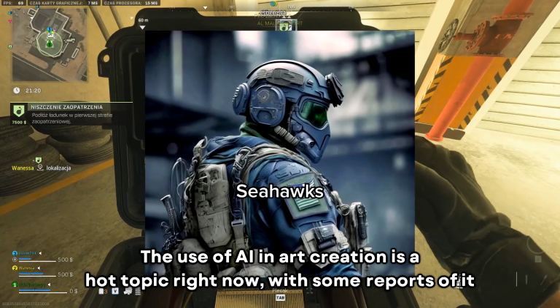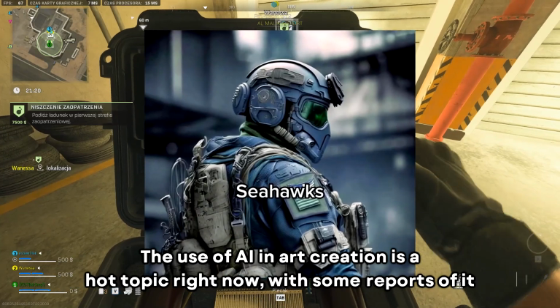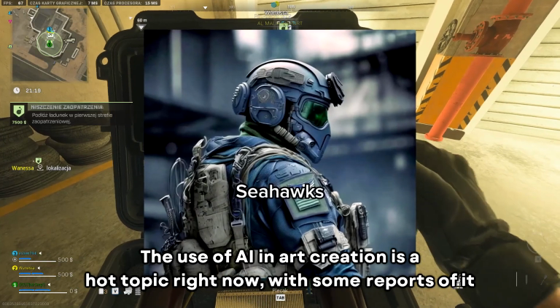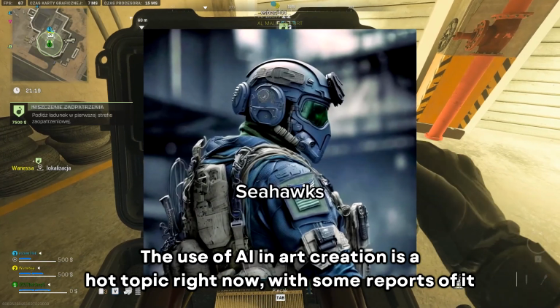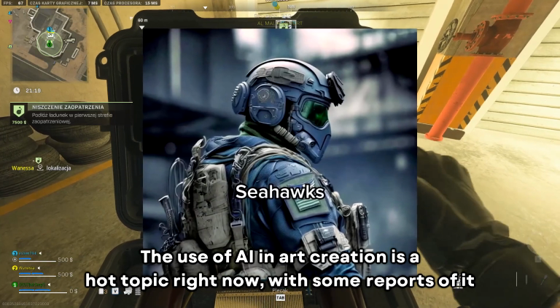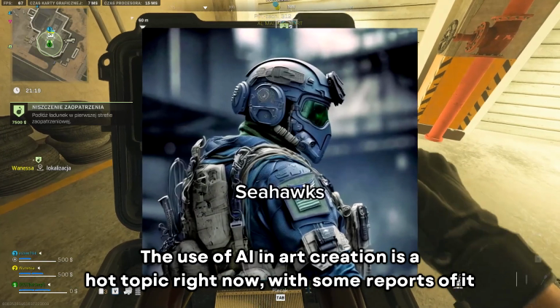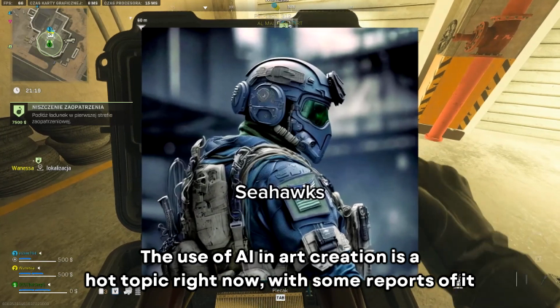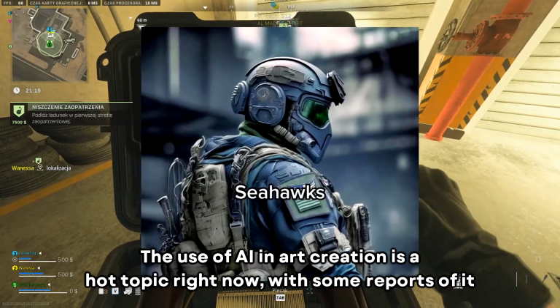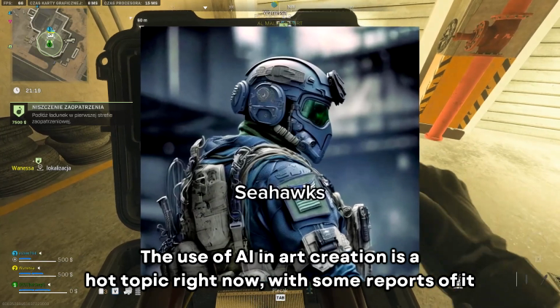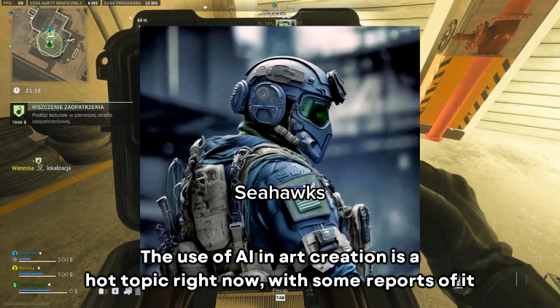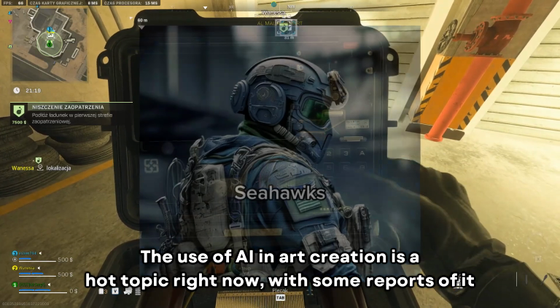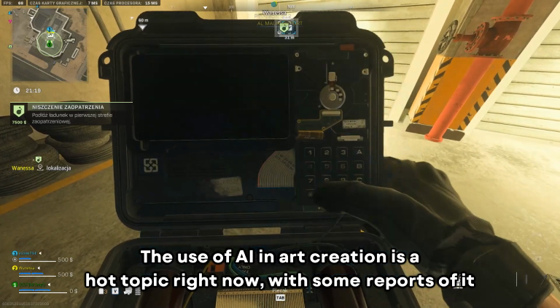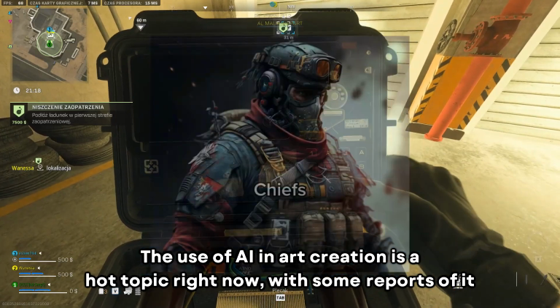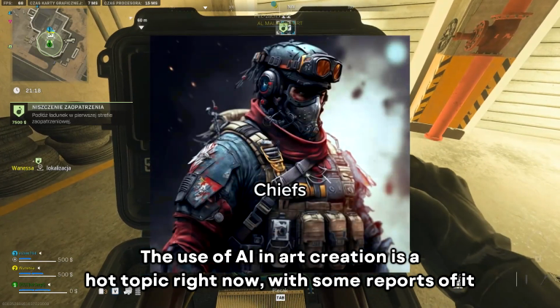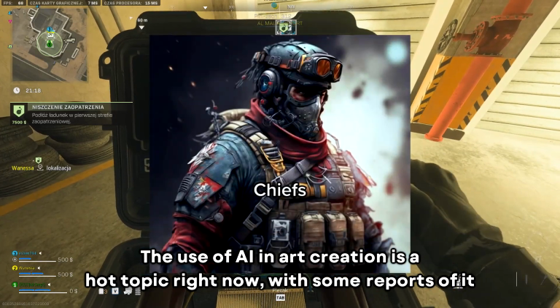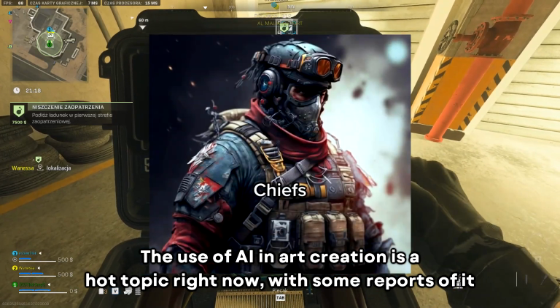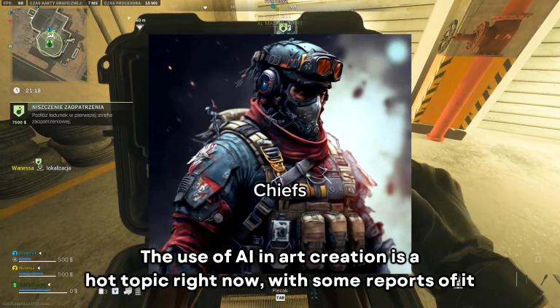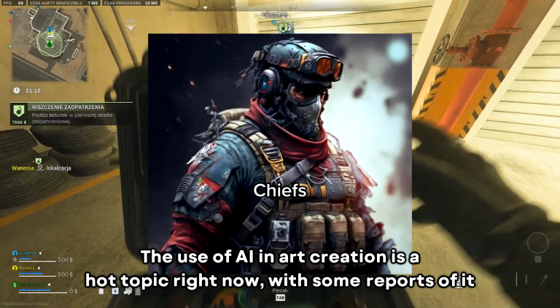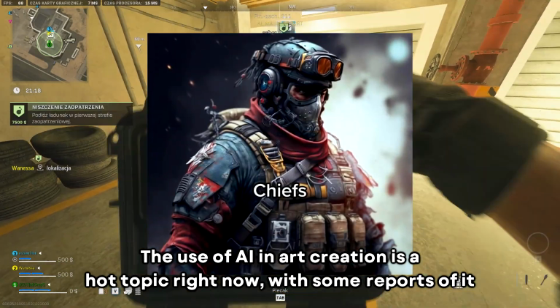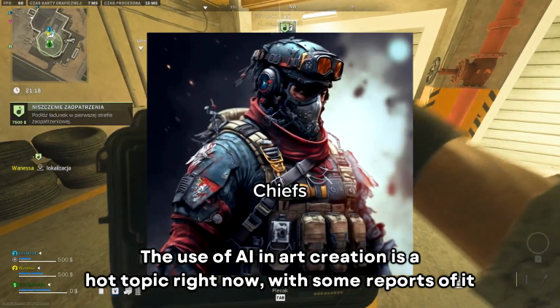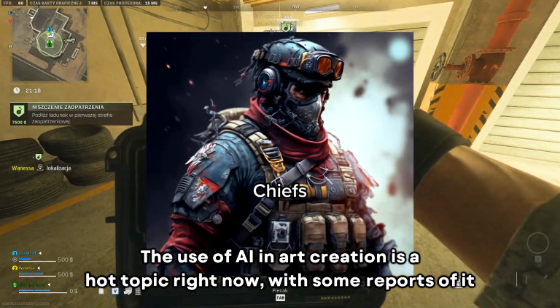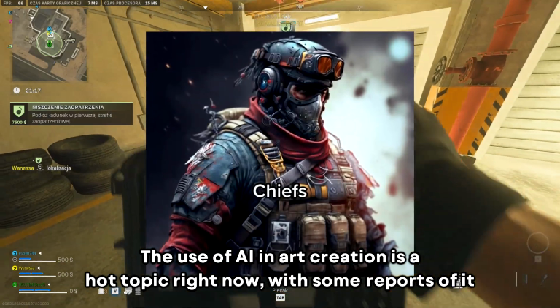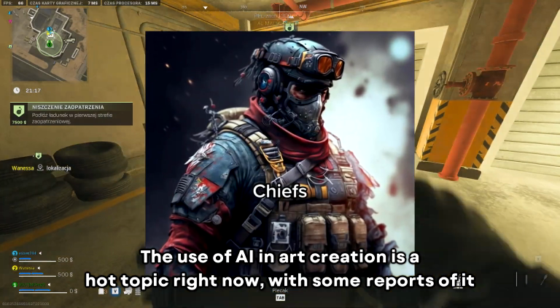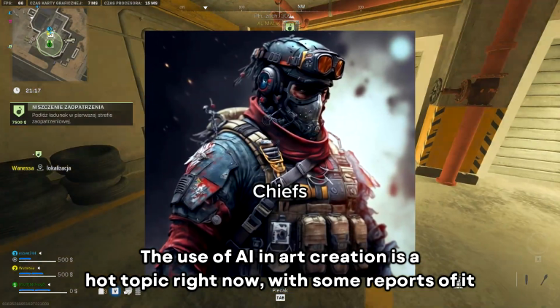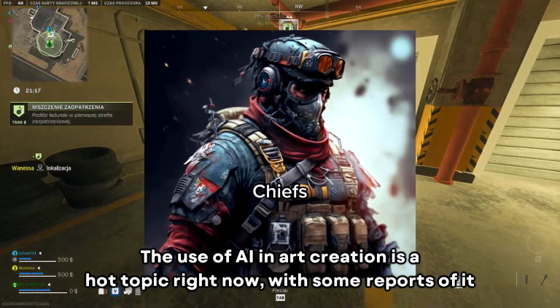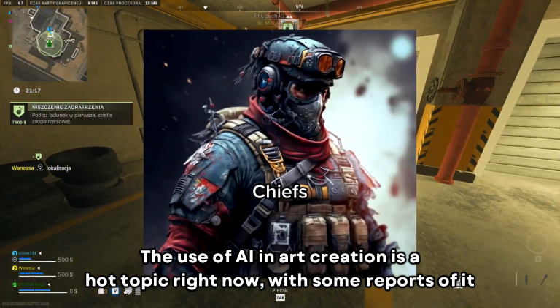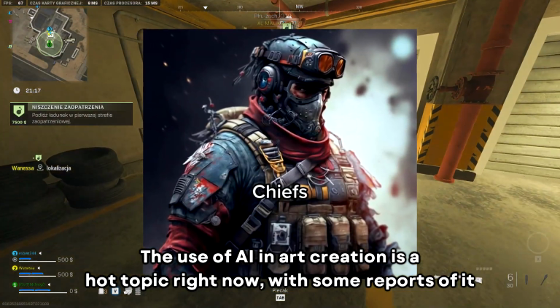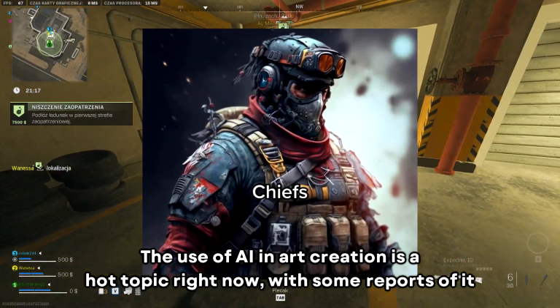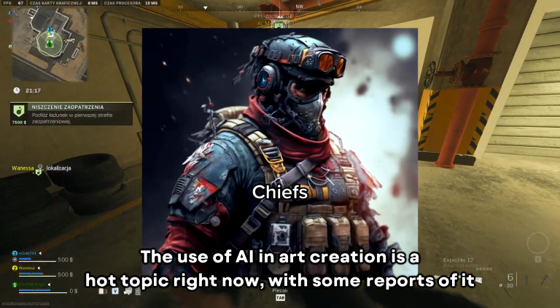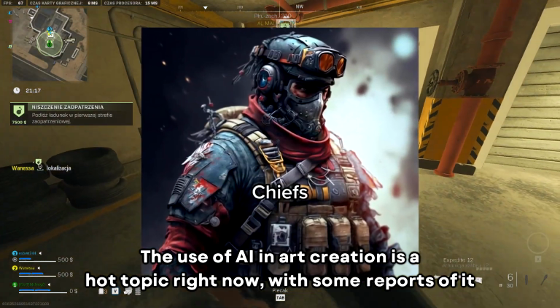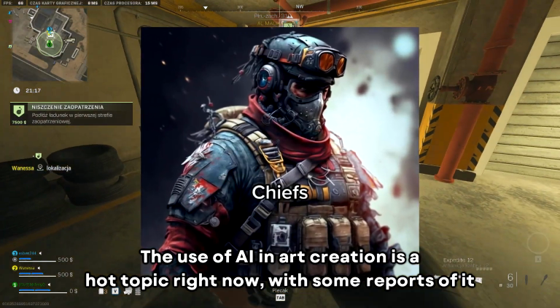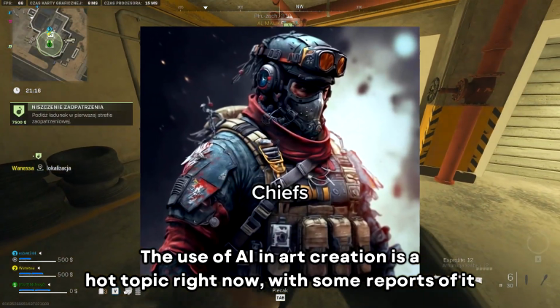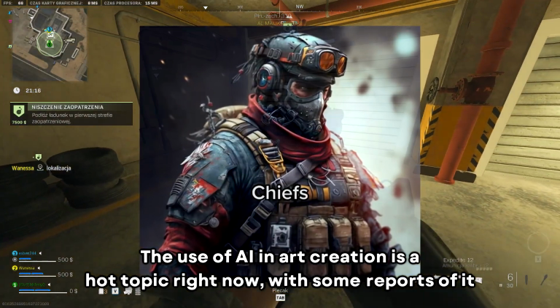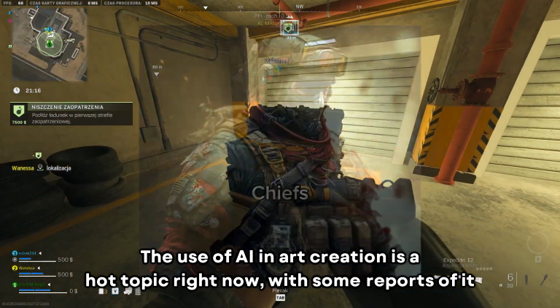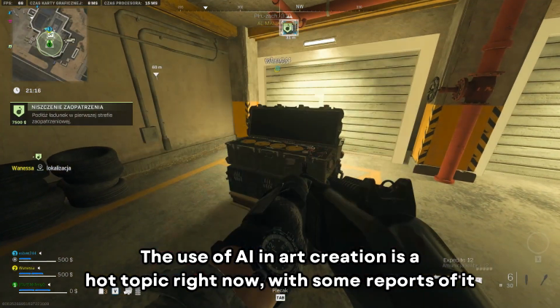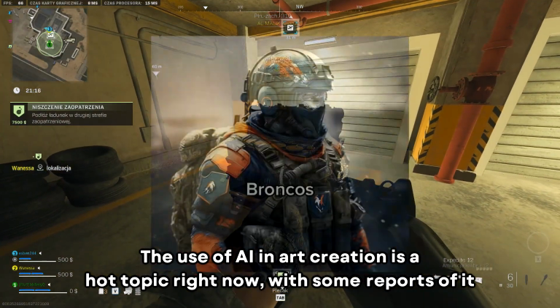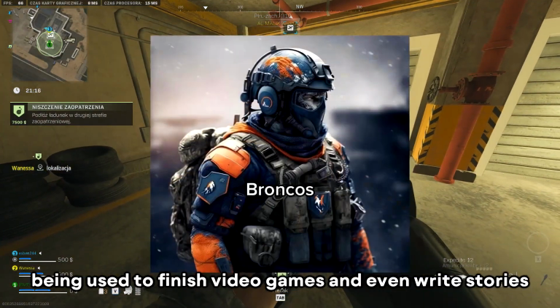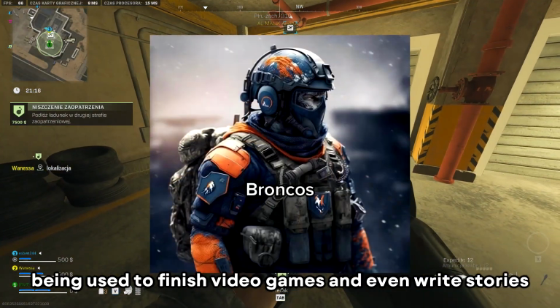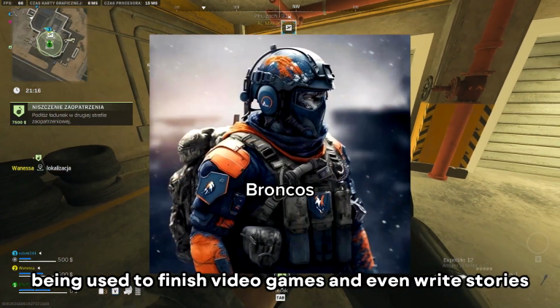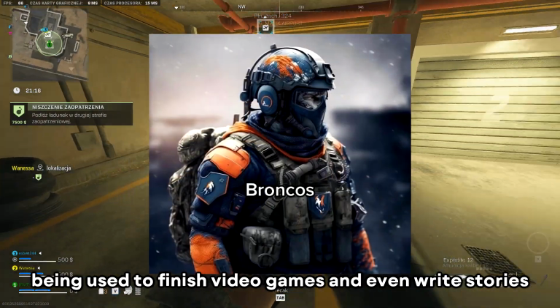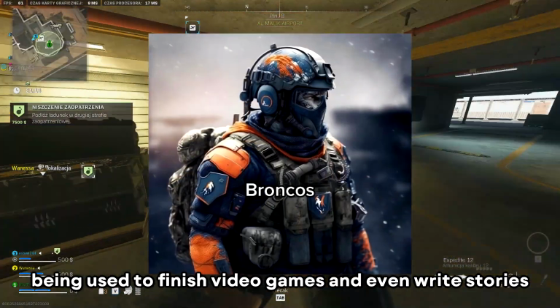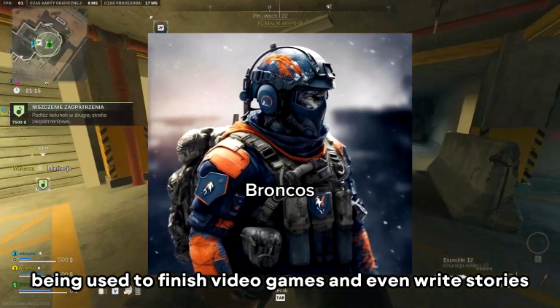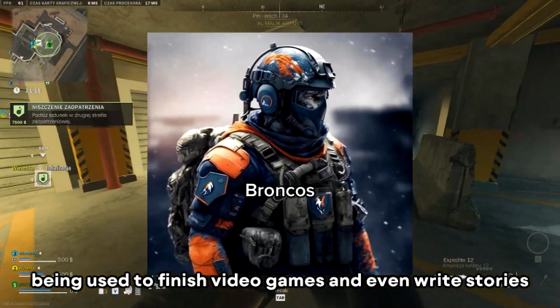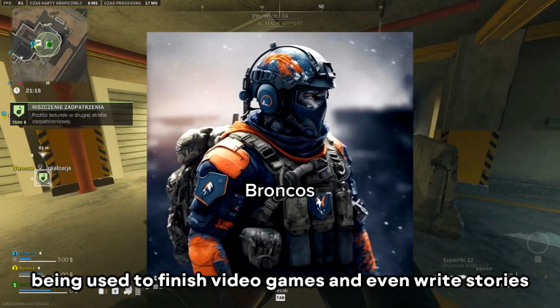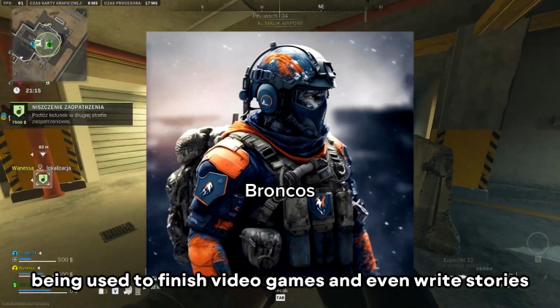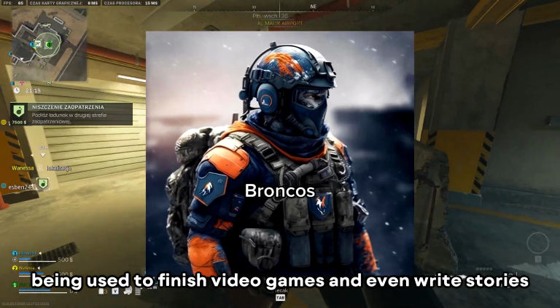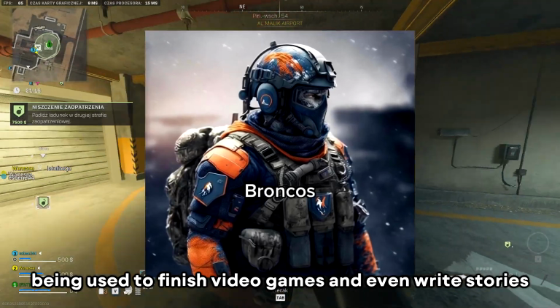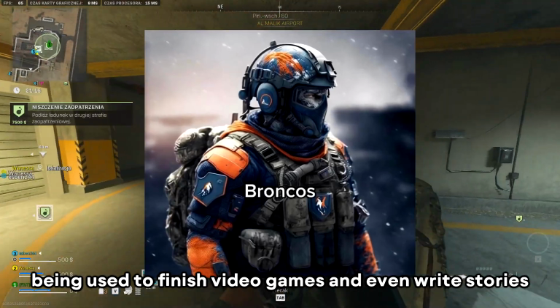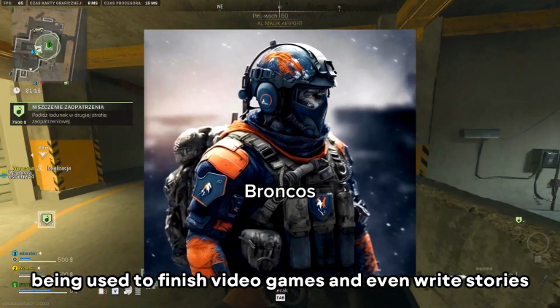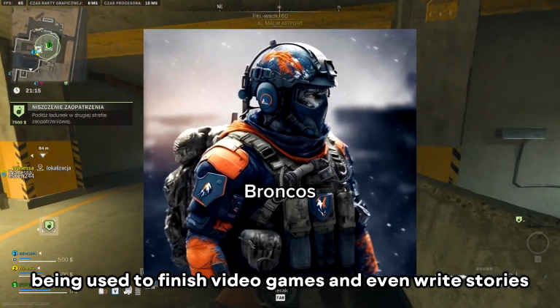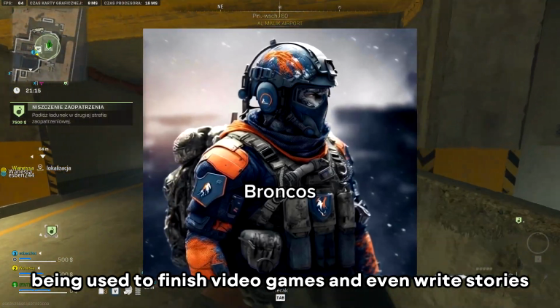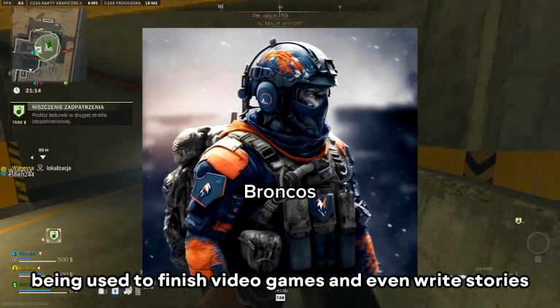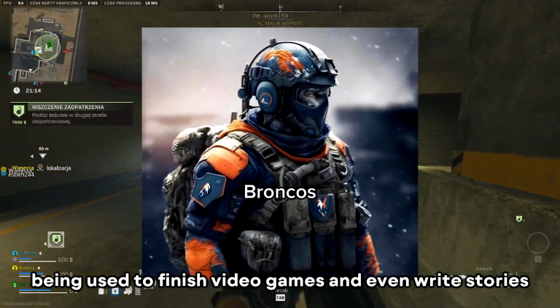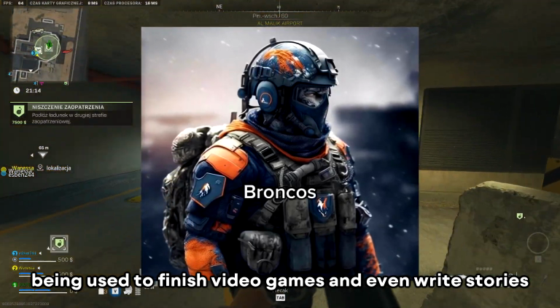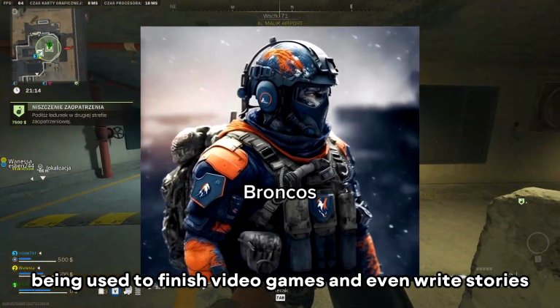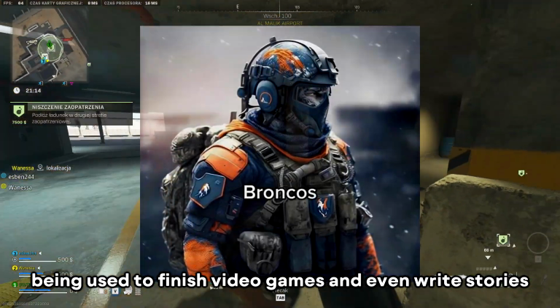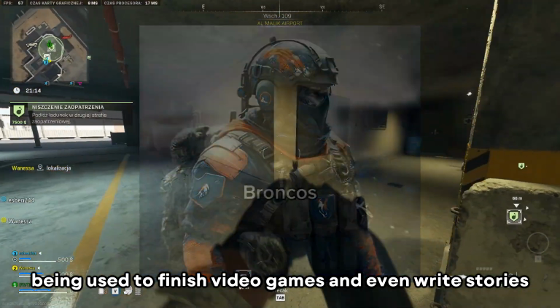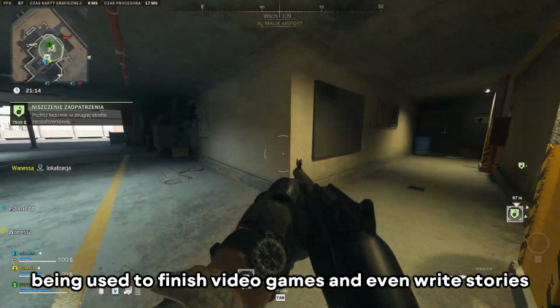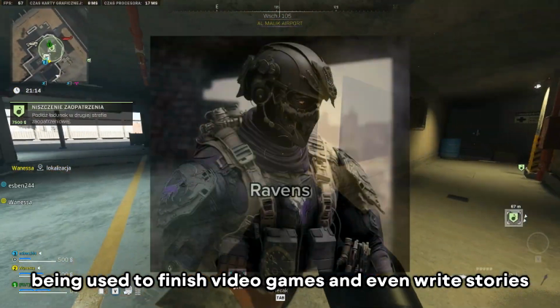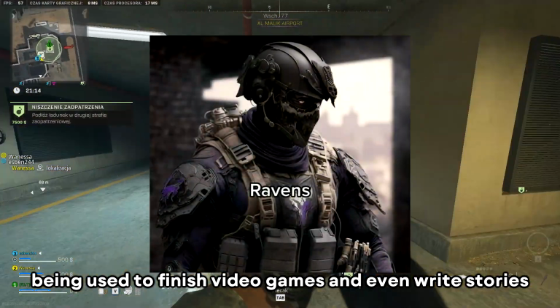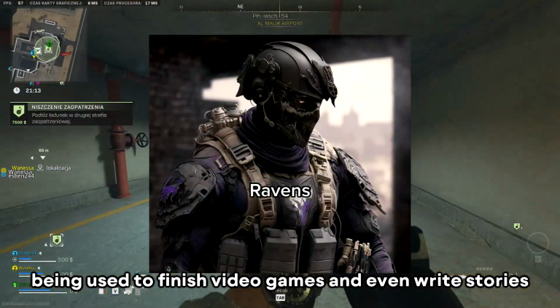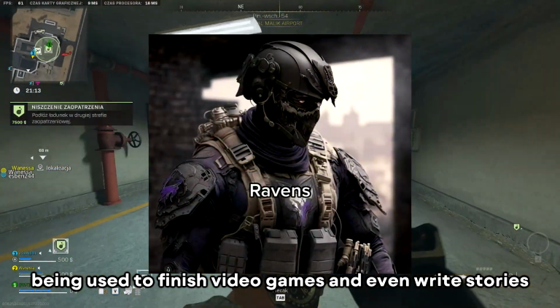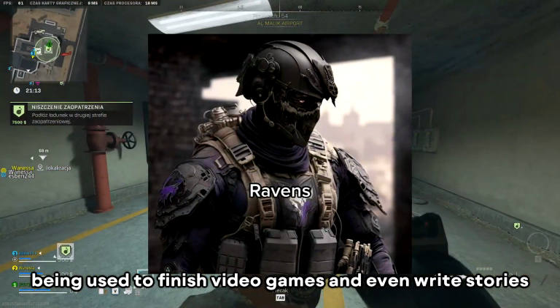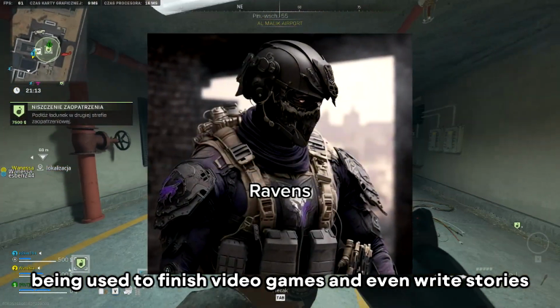The use of AI in art creation is a hot topic right now, with some reports of it being used to finish video games and even write stories.